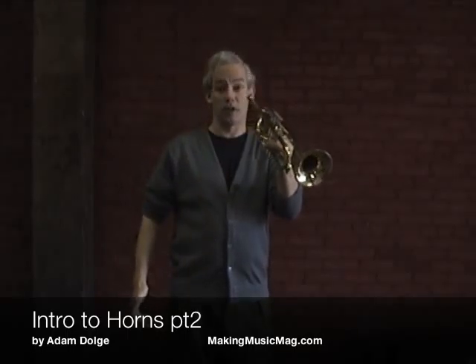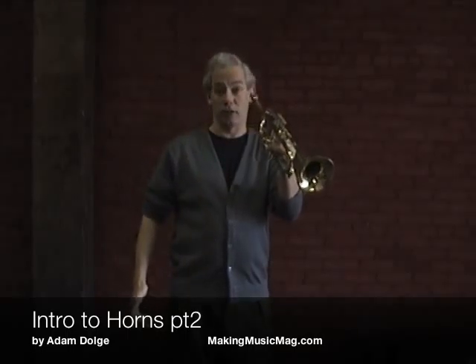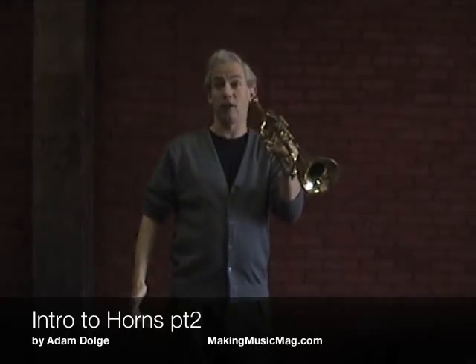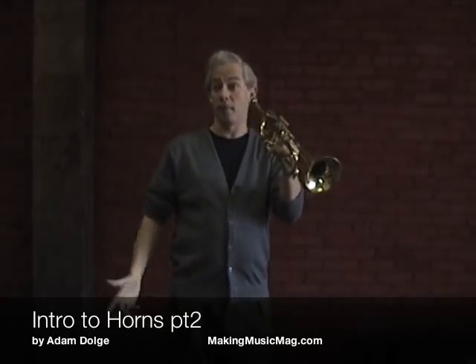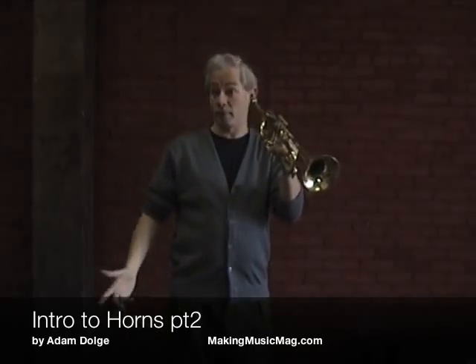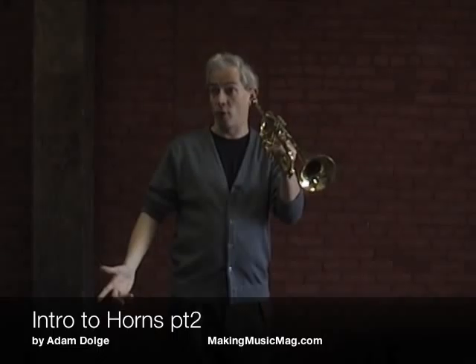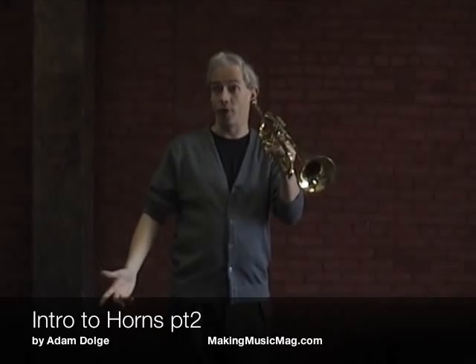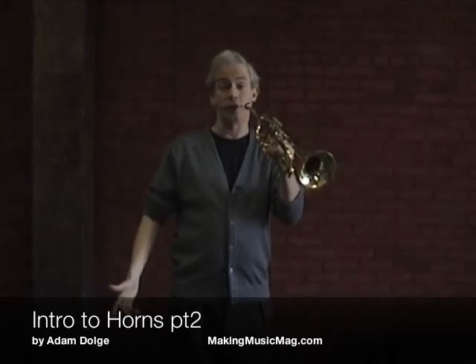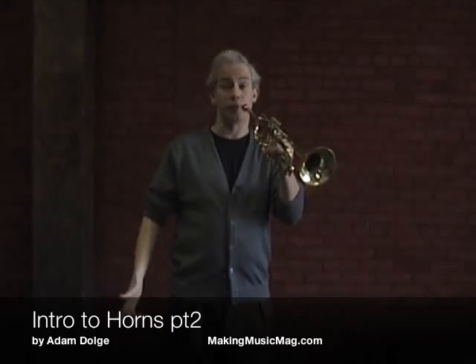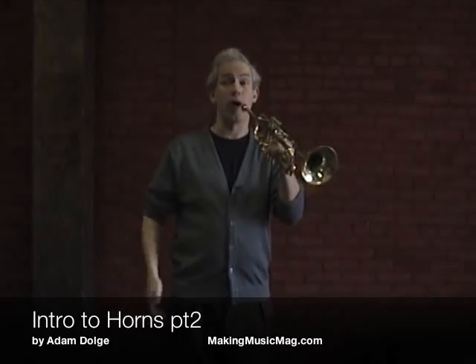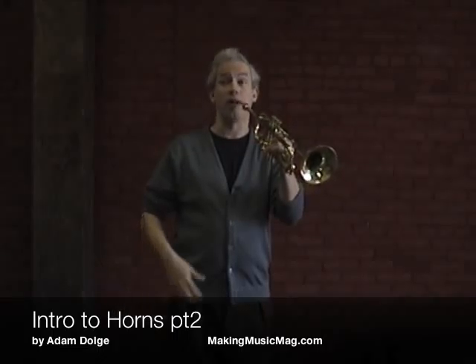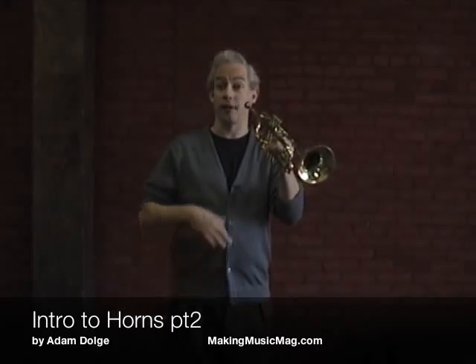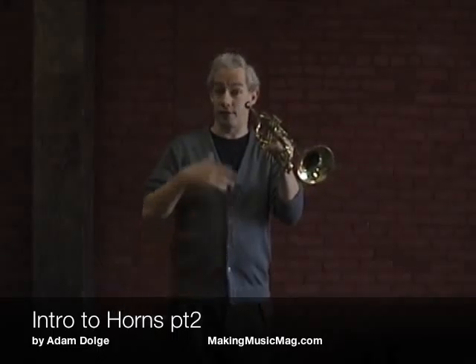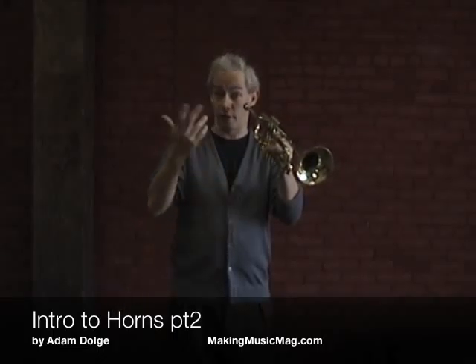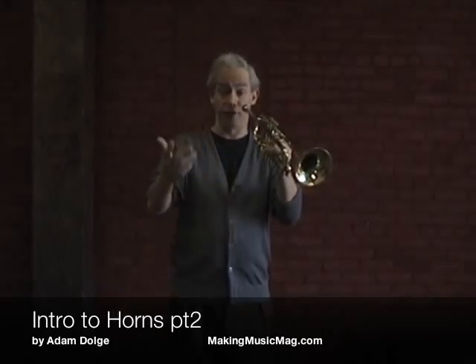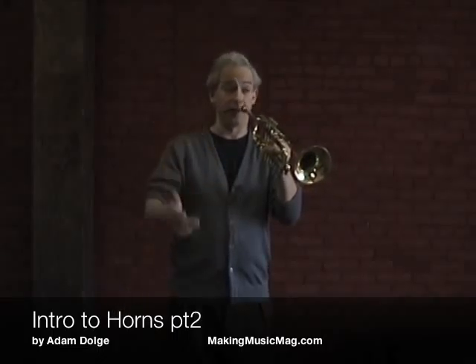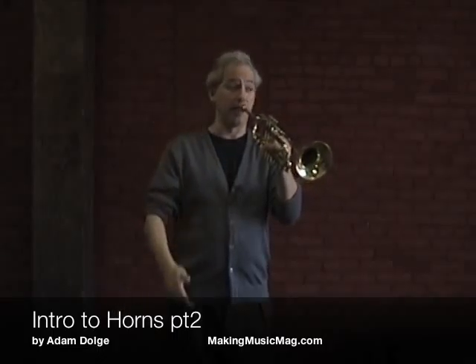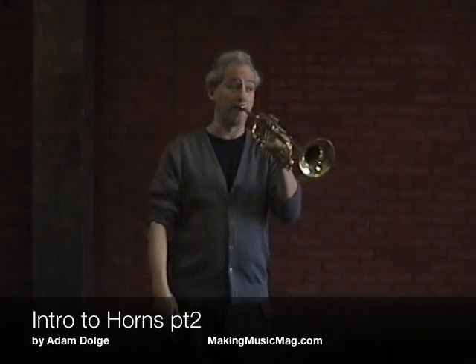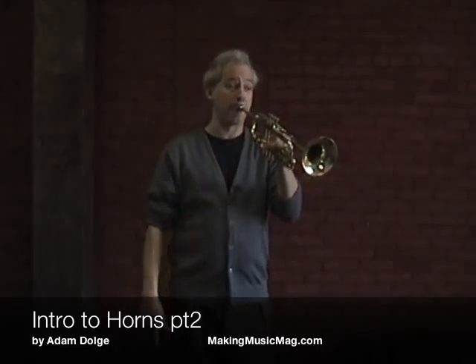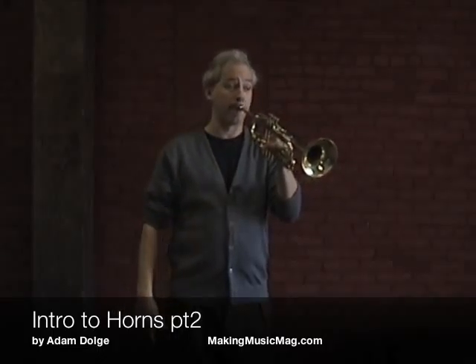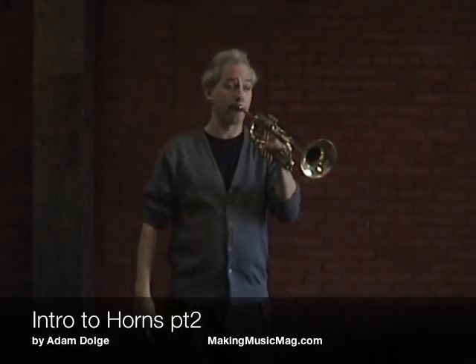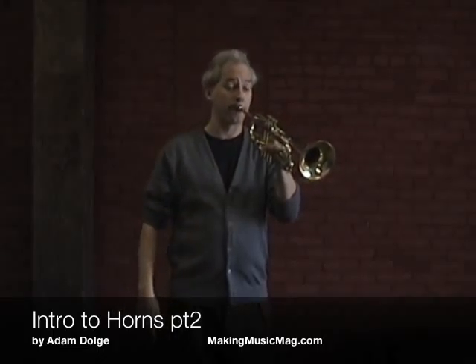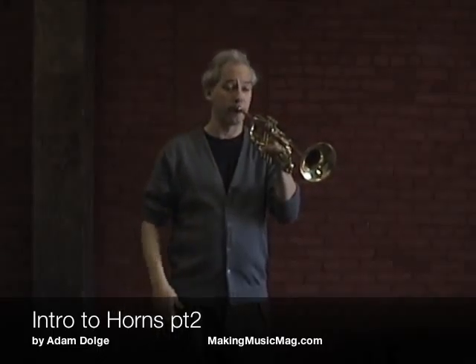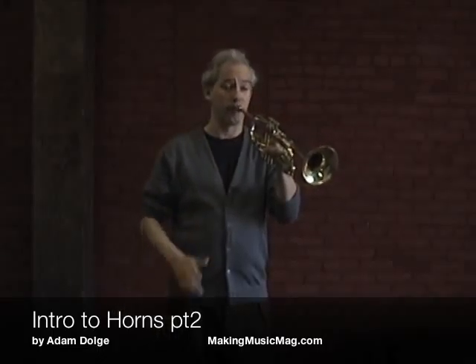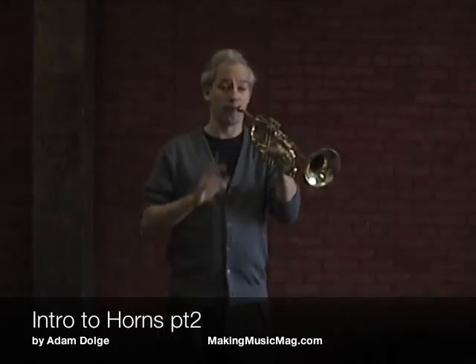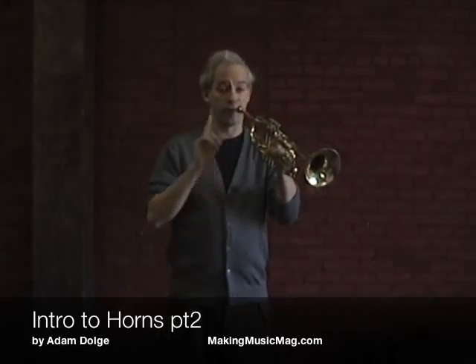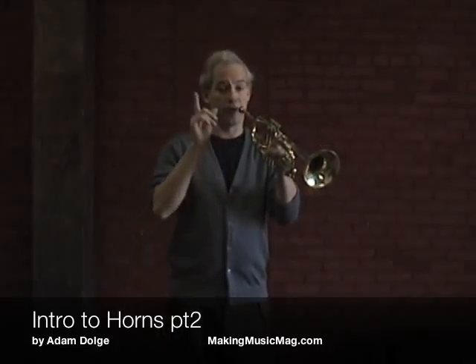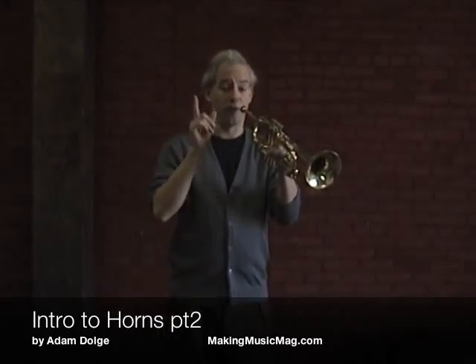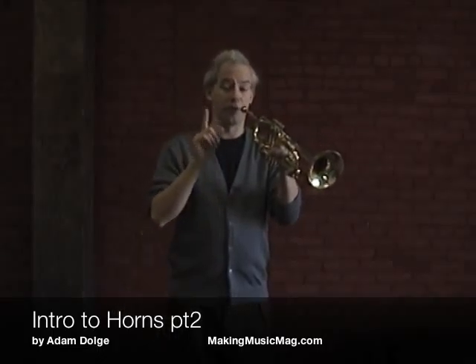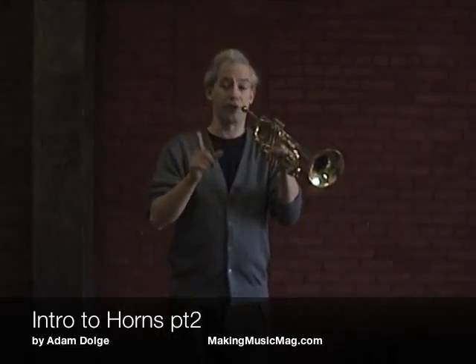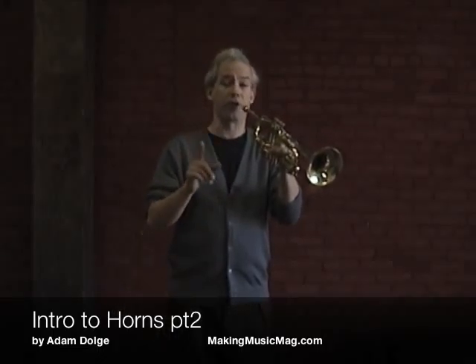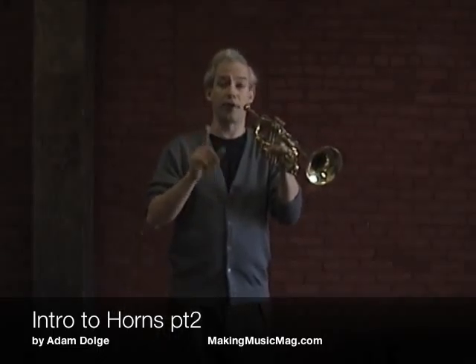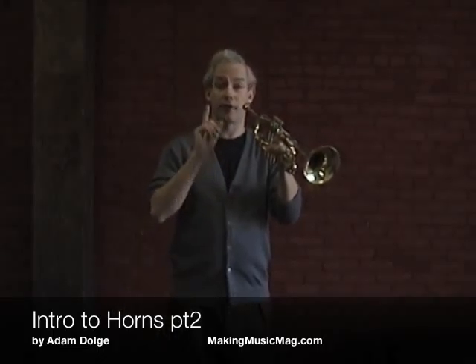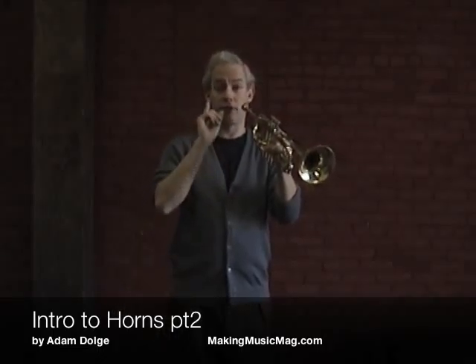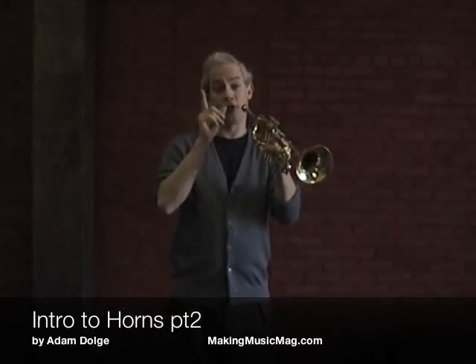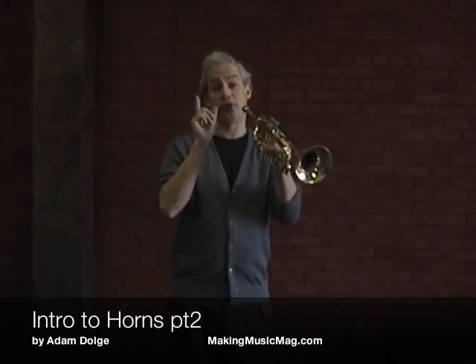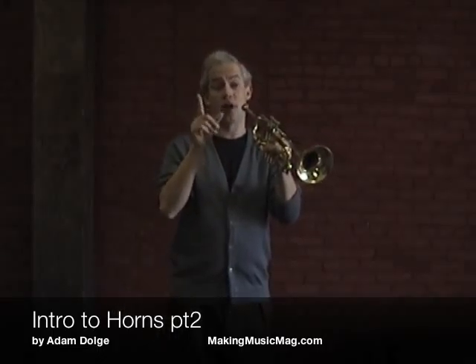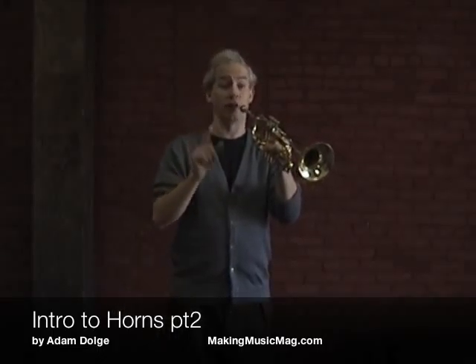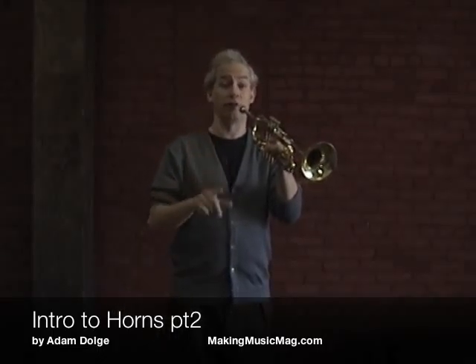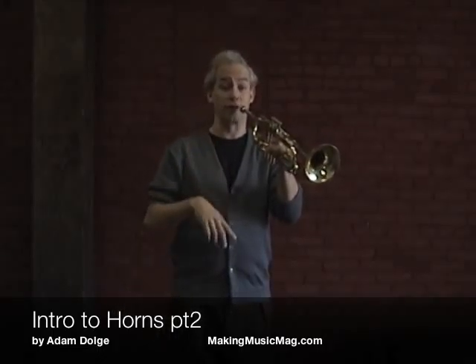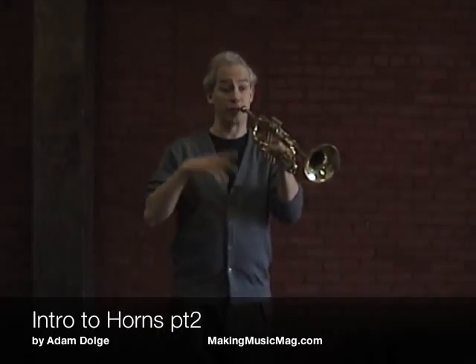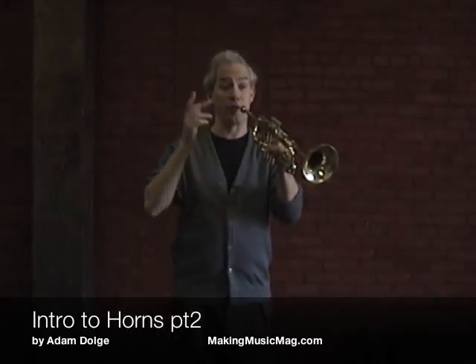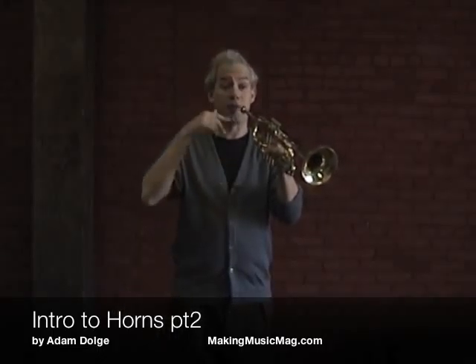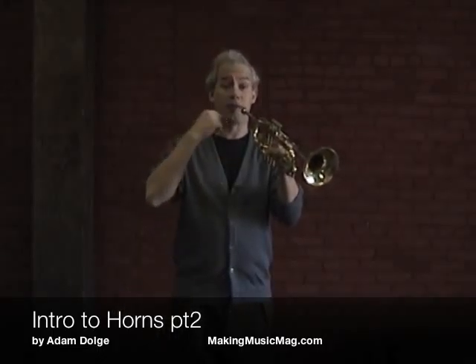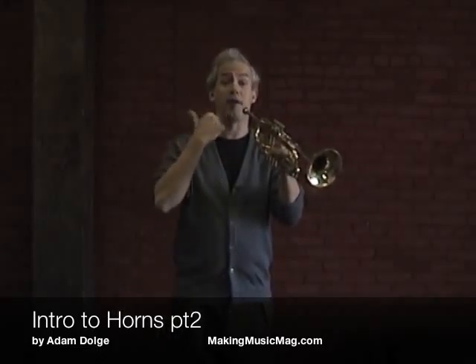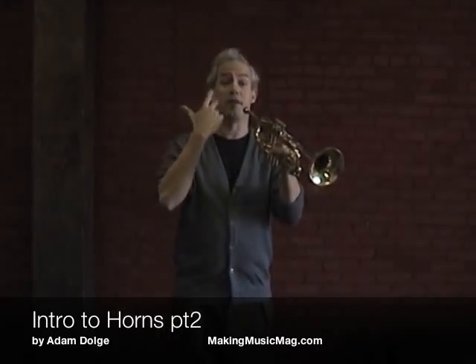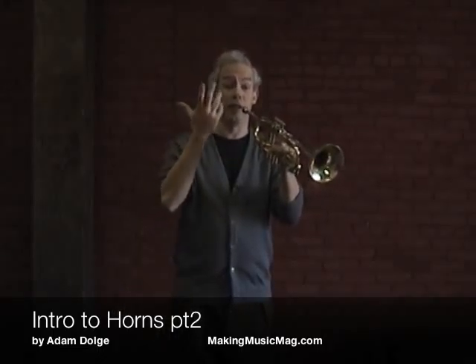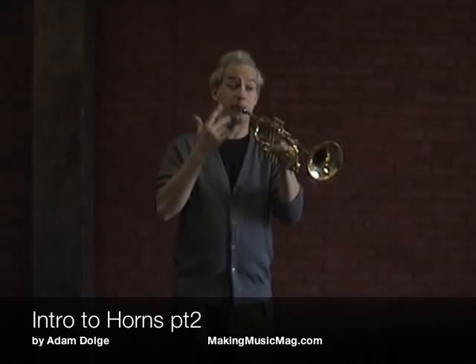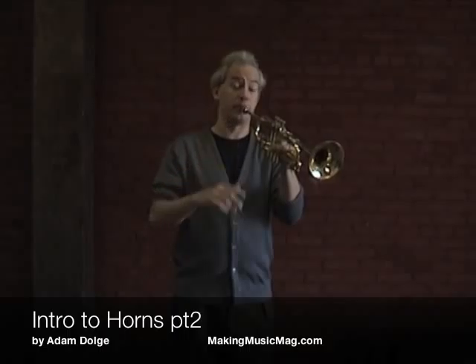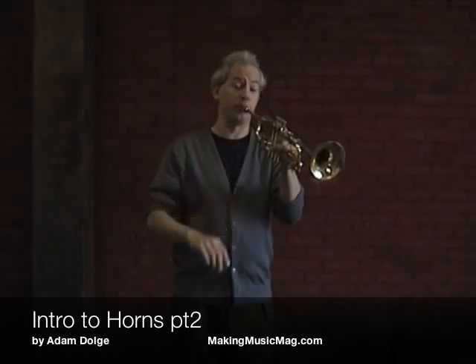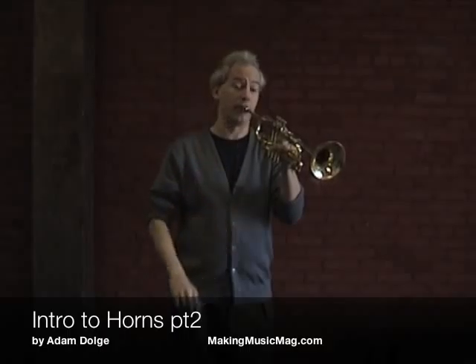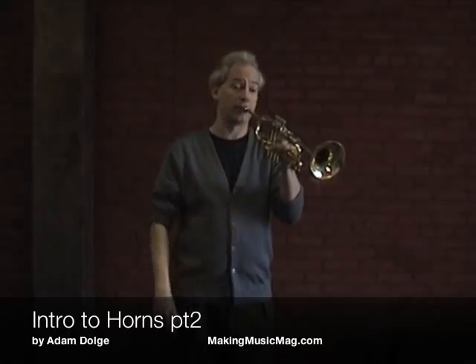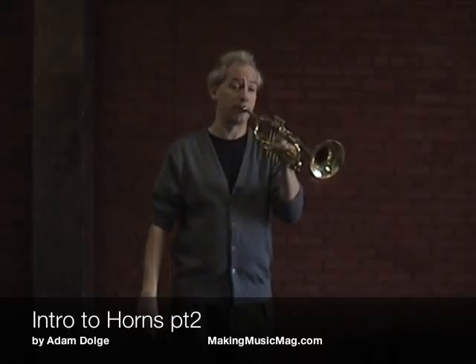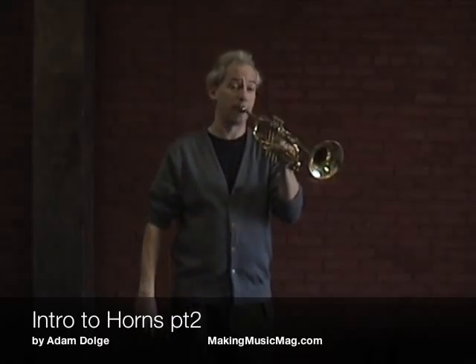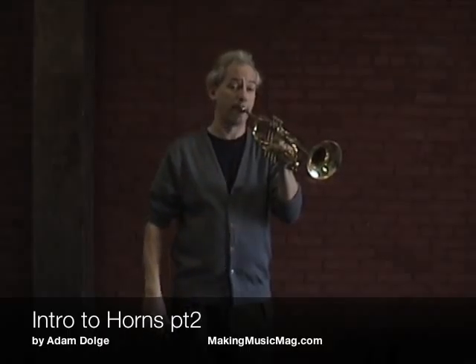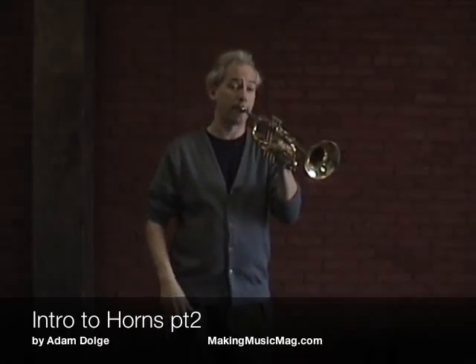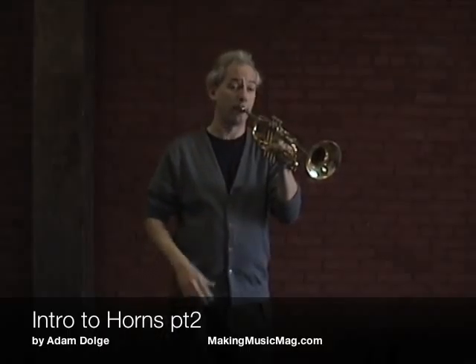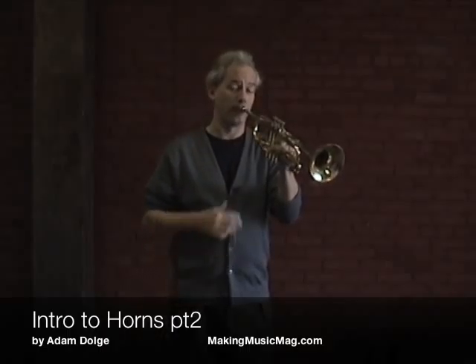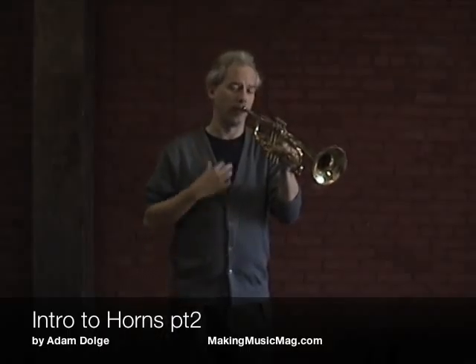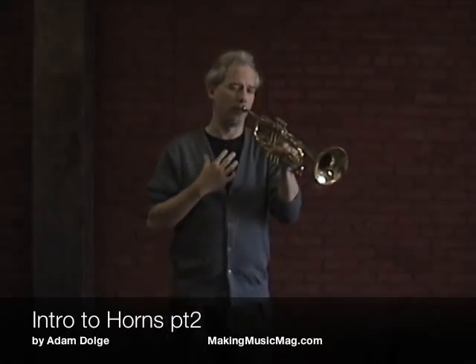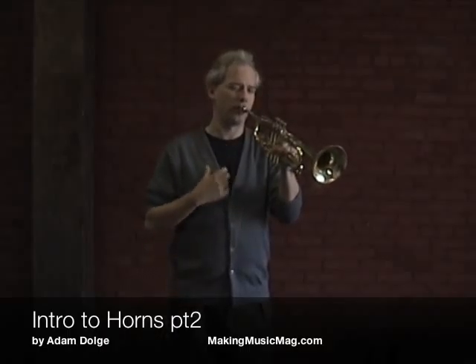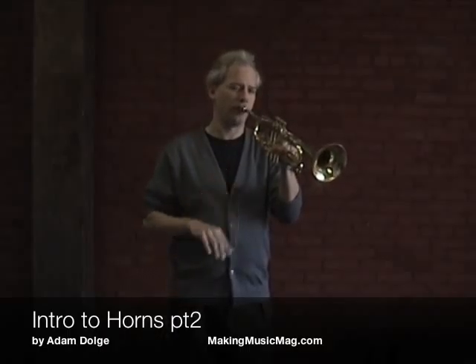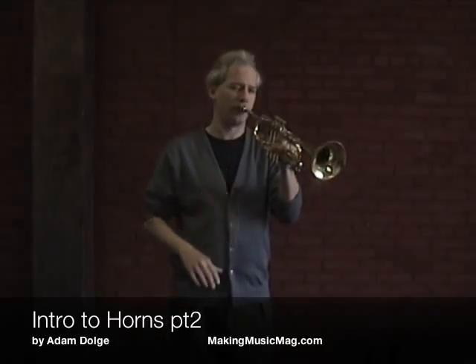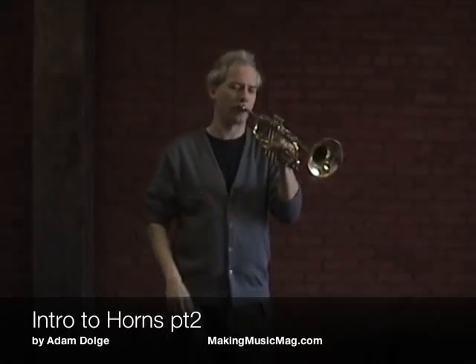Tonguing them, of course, as well as slurring them. When you're slurring, you just tongue the first note and the lips do the rest, with a little push of air, of course.